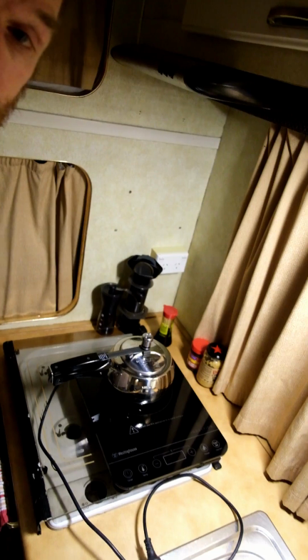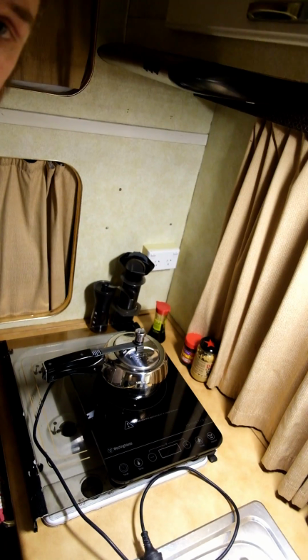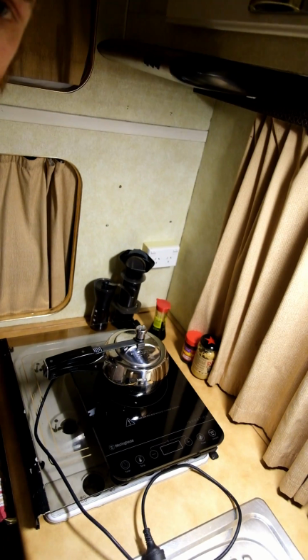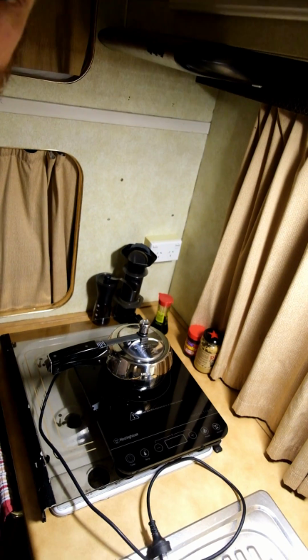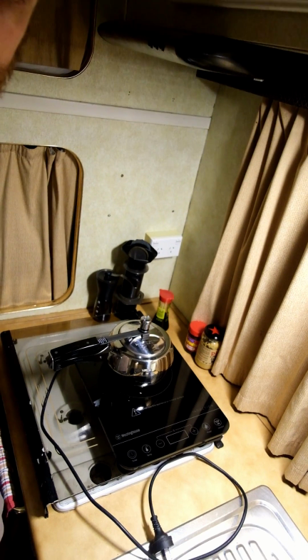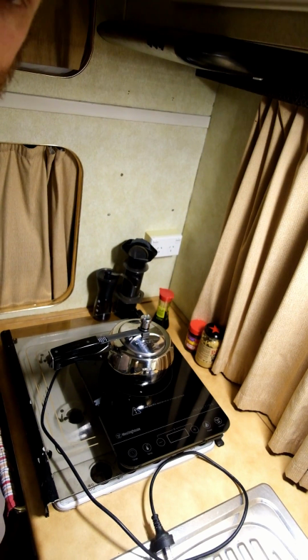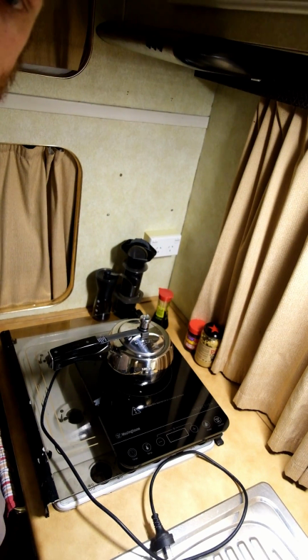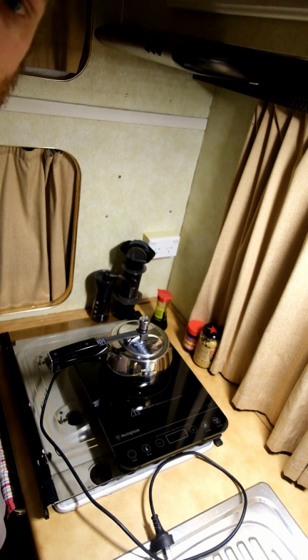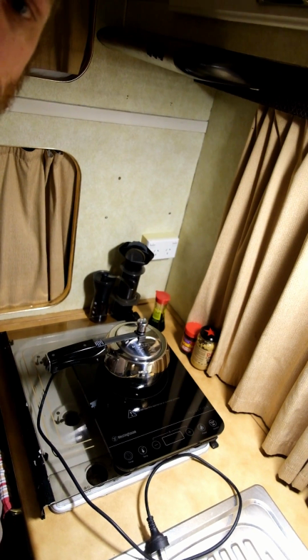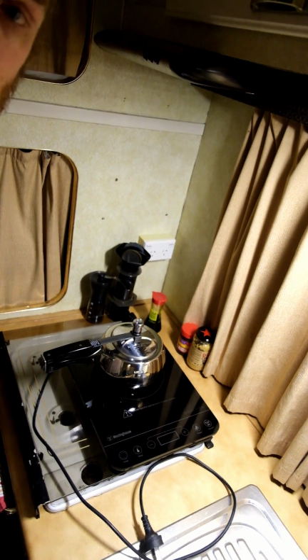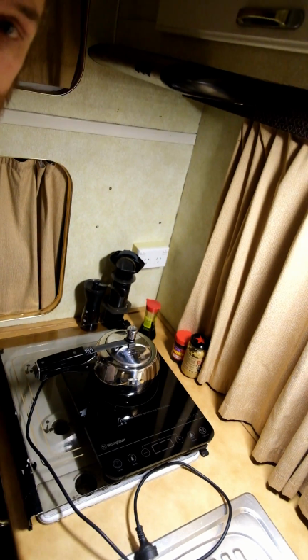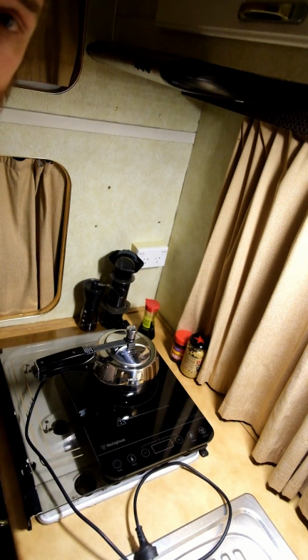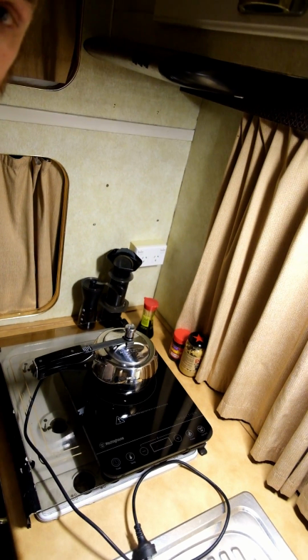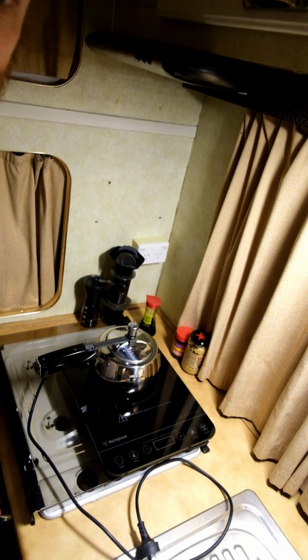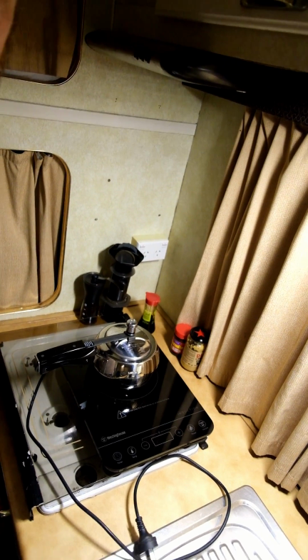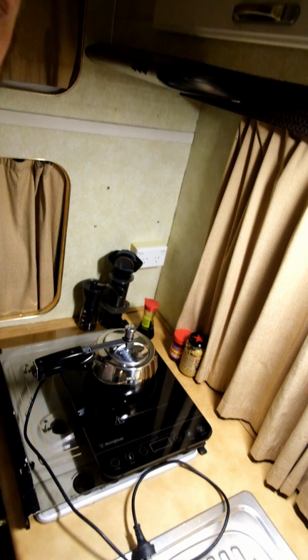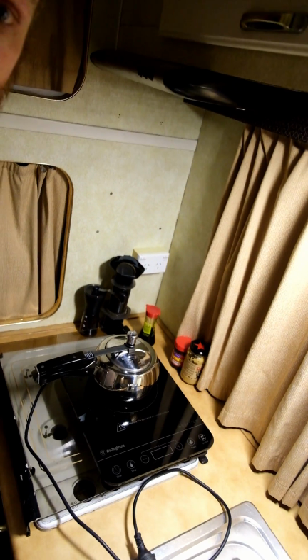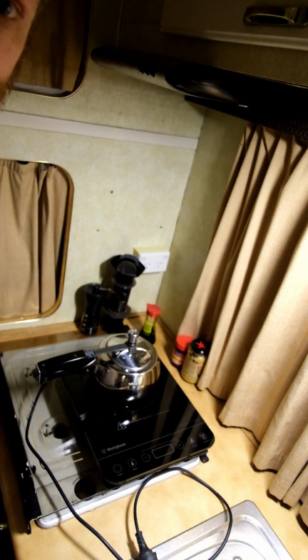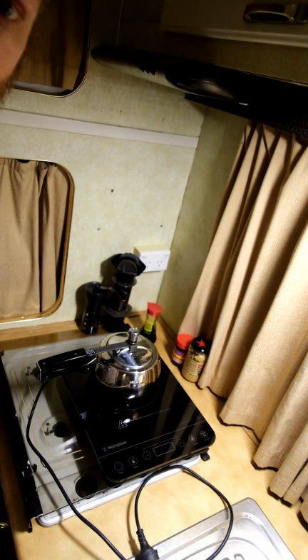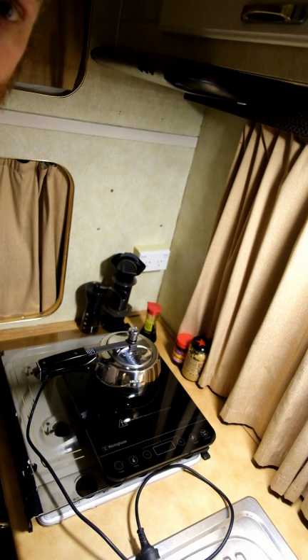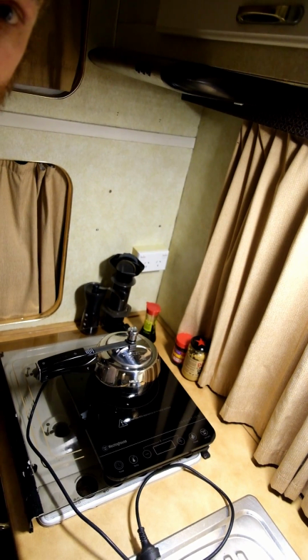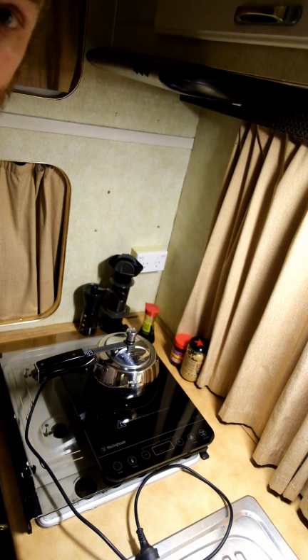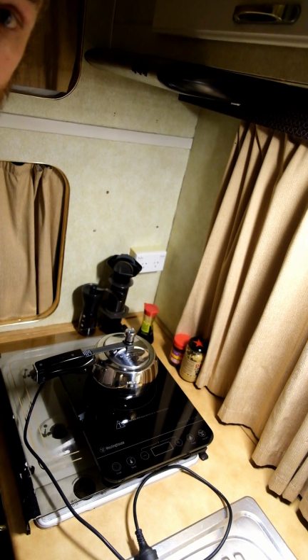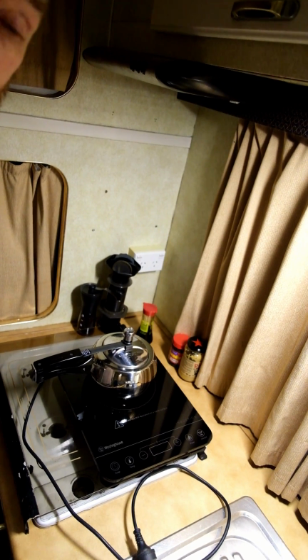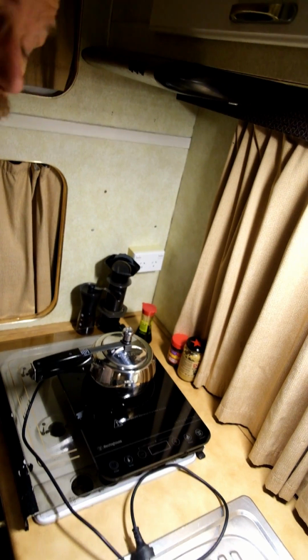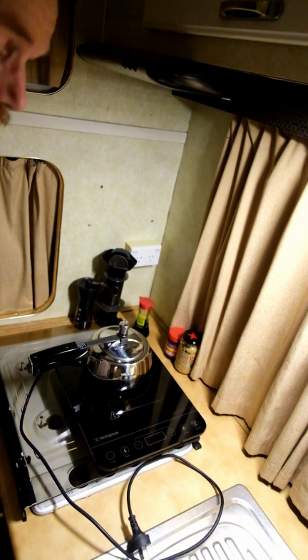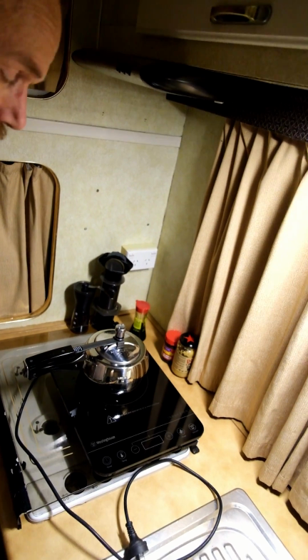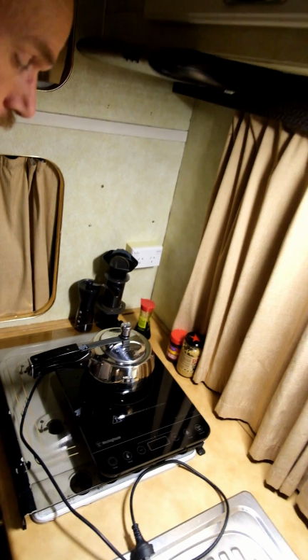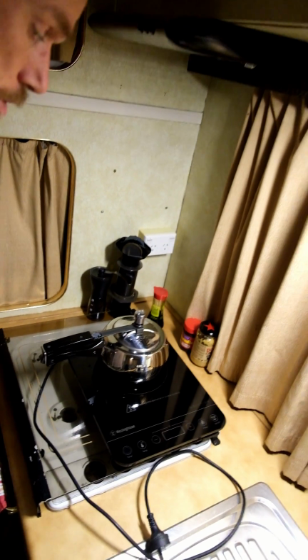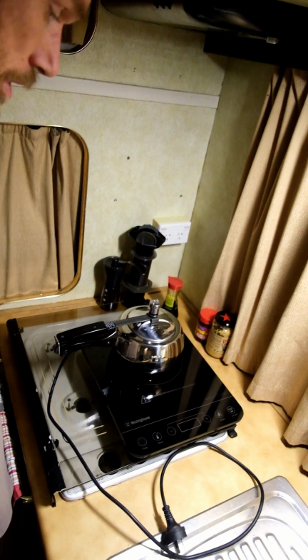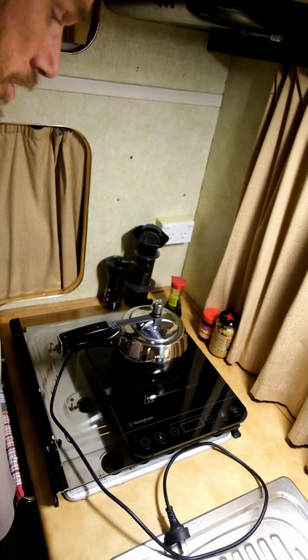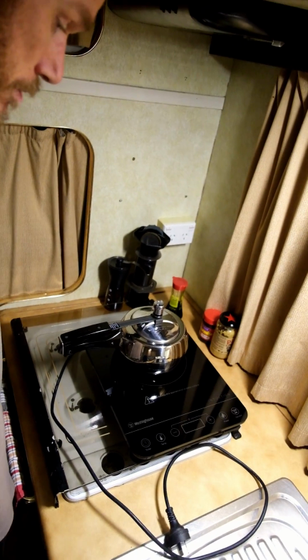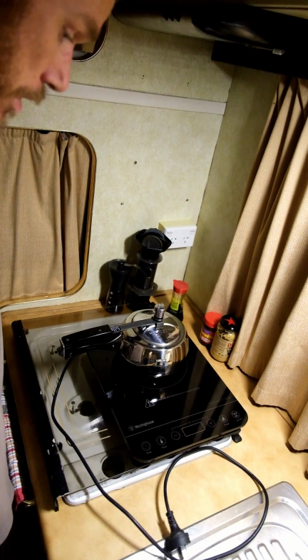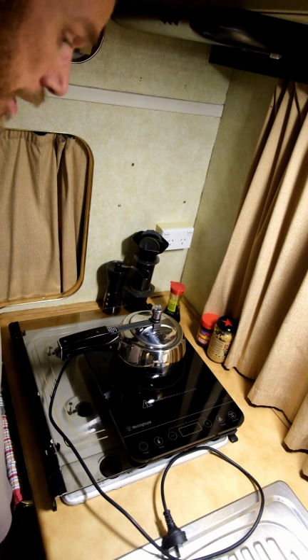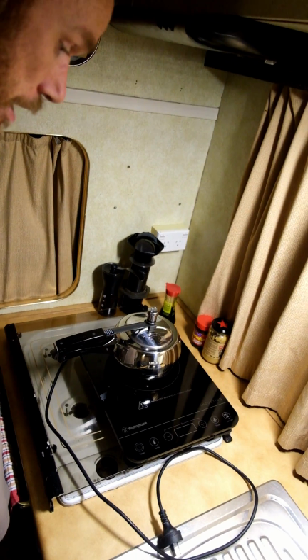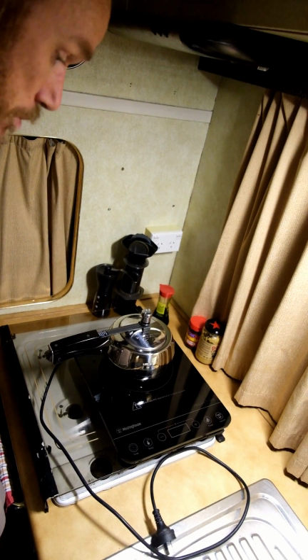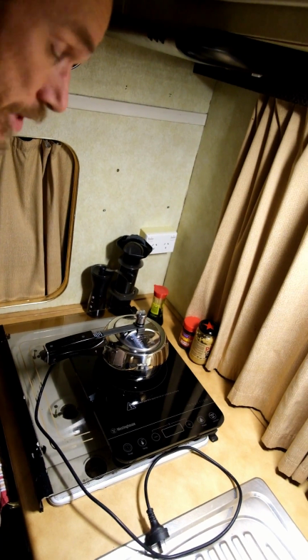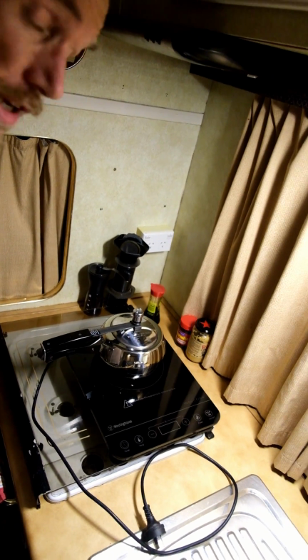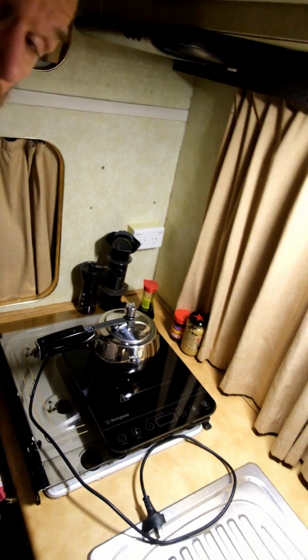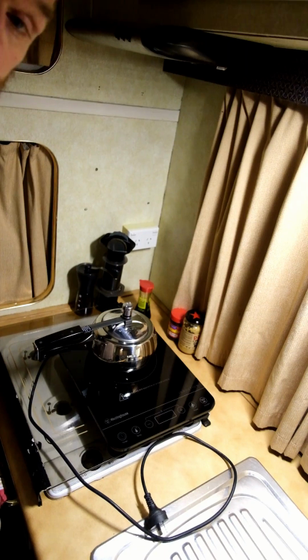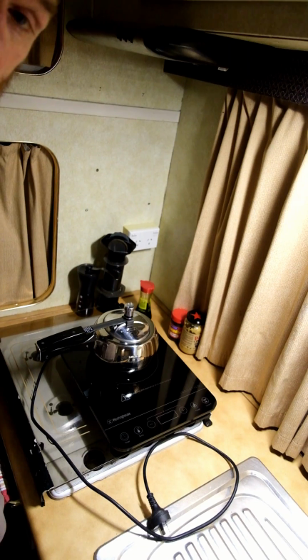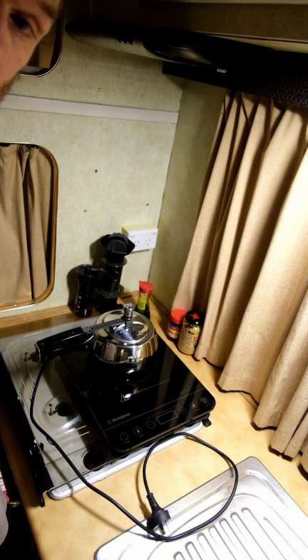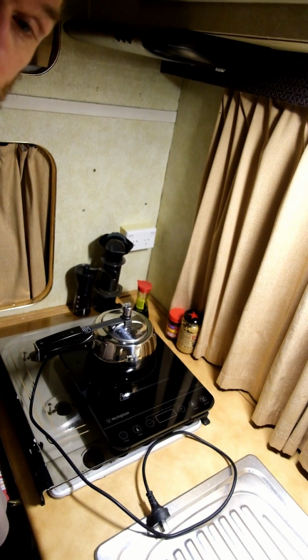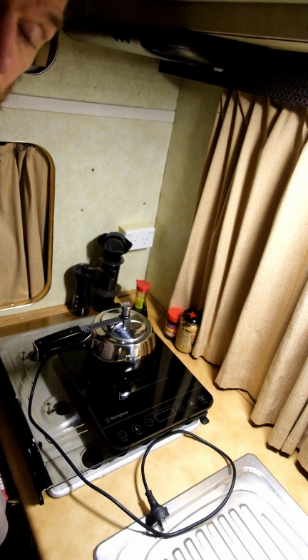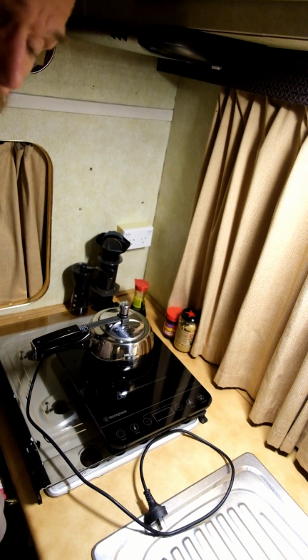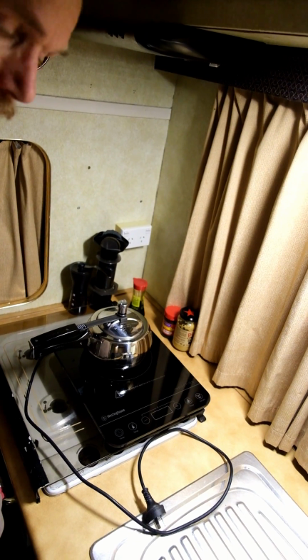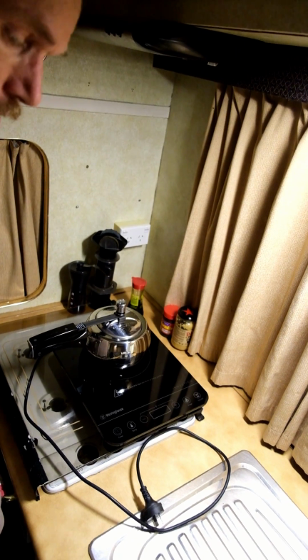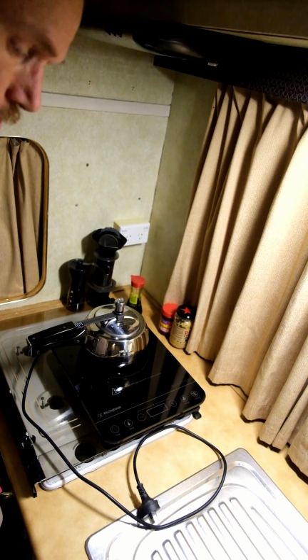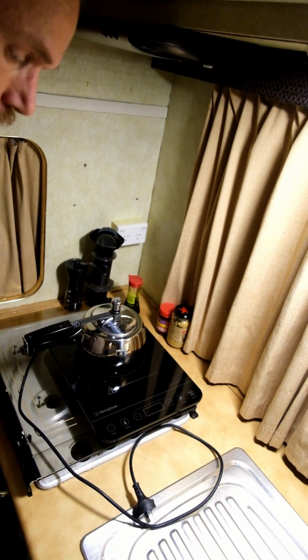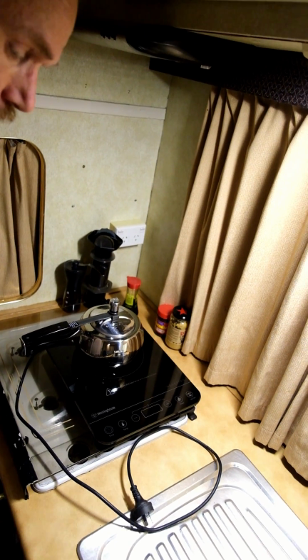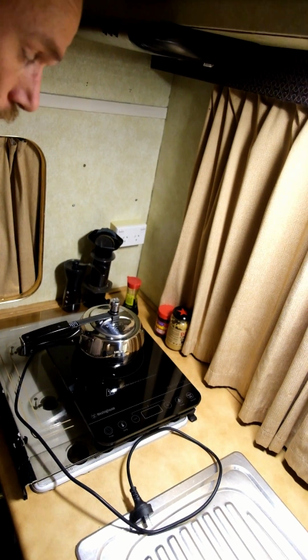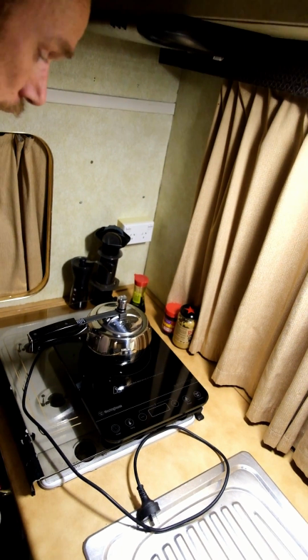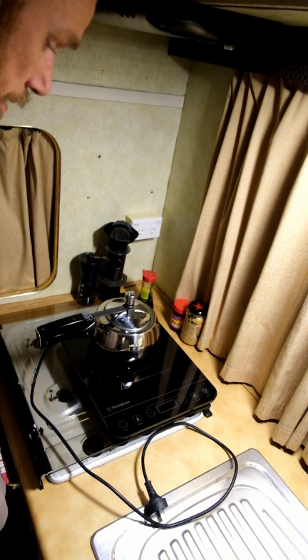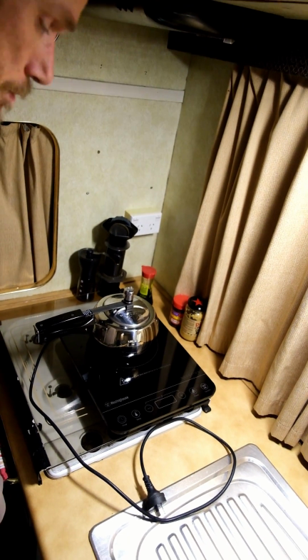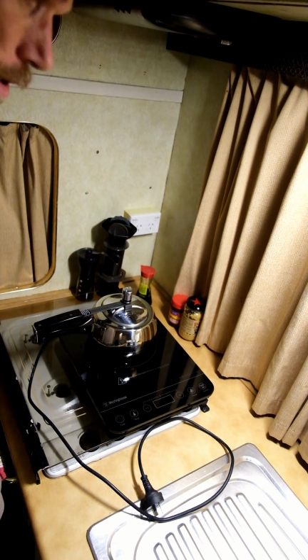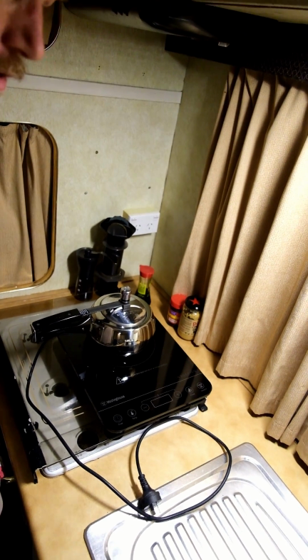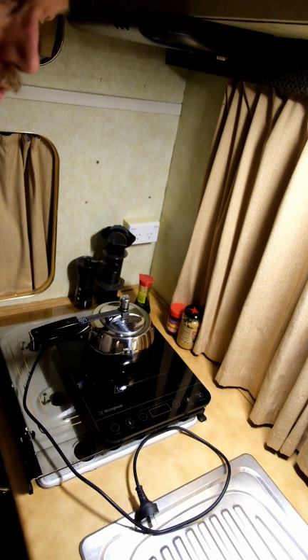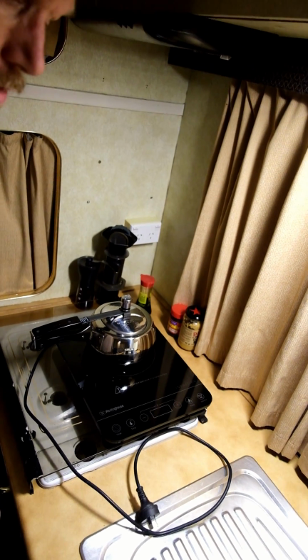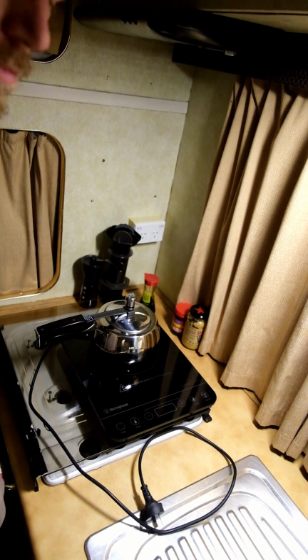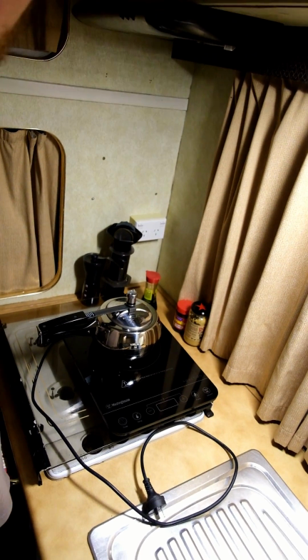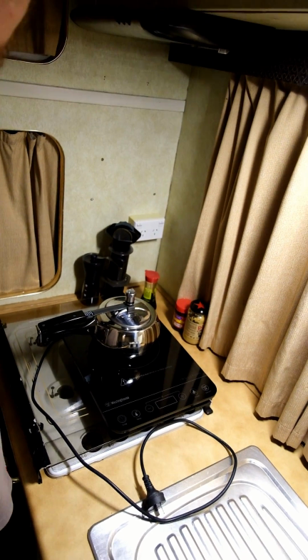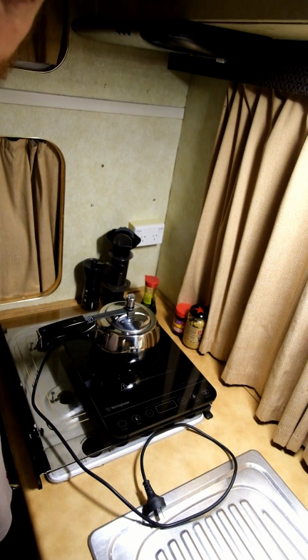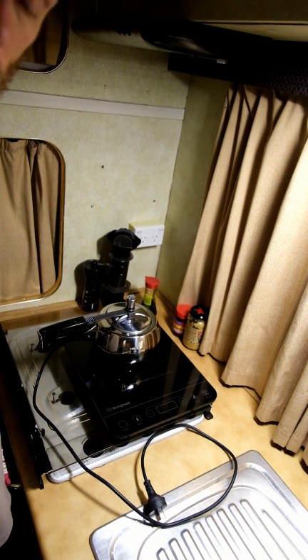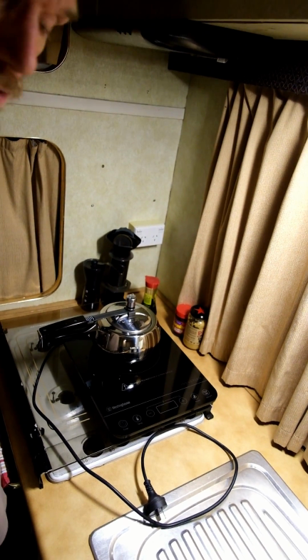Having an induction cooktop and a pressure cooker is a van life game changer. These two things combined are ridiculously efficient, and I'll show you that by cooking some egg over rice.